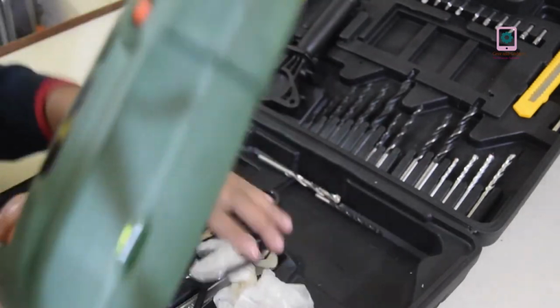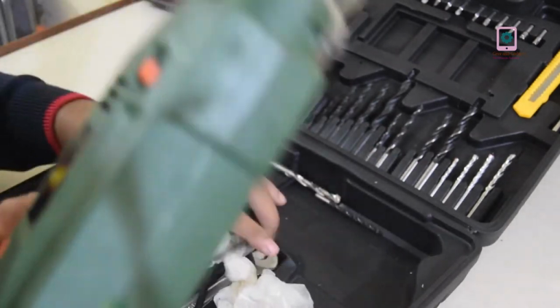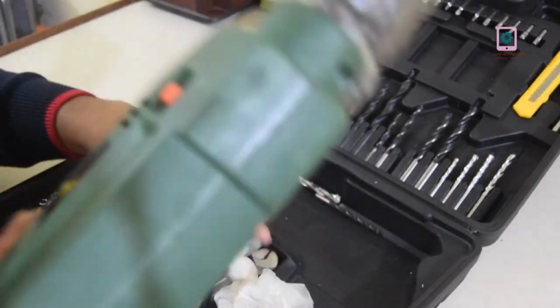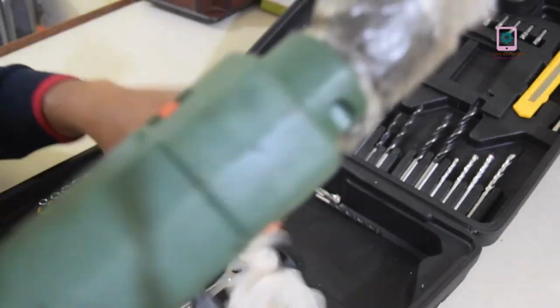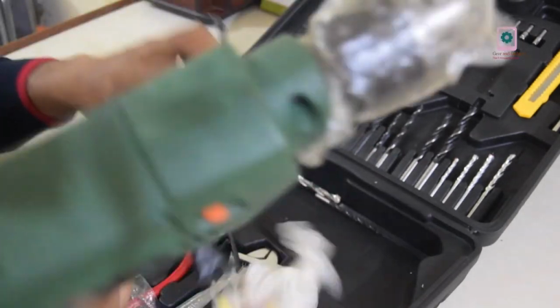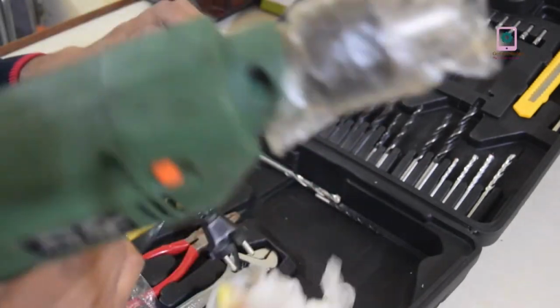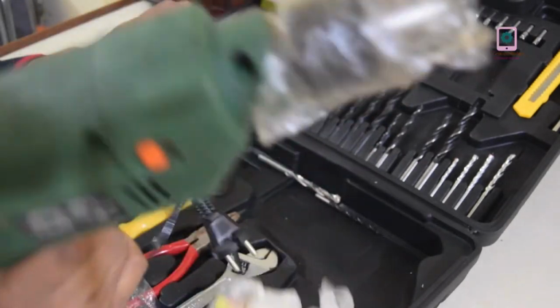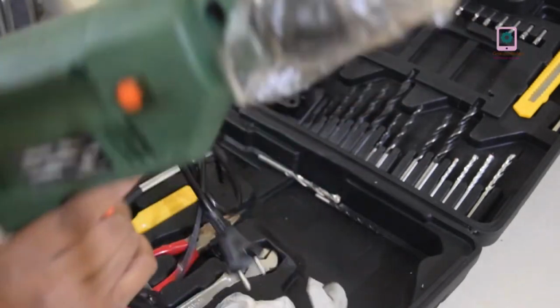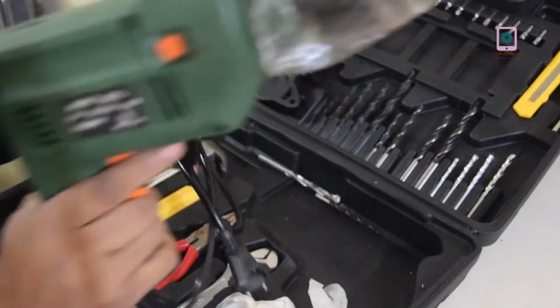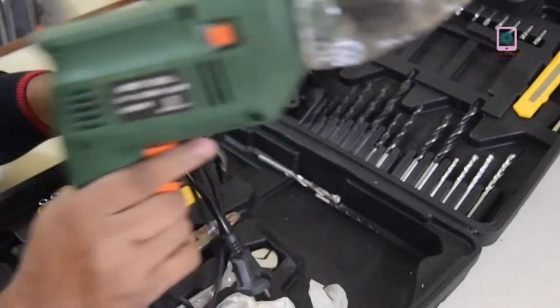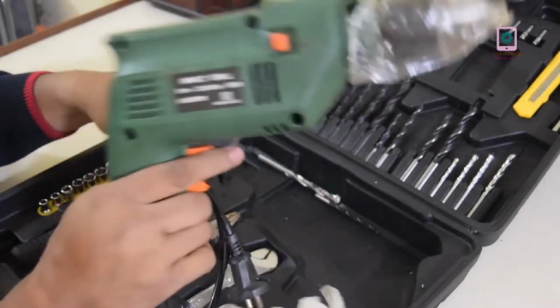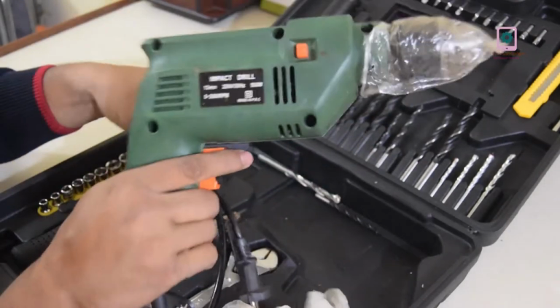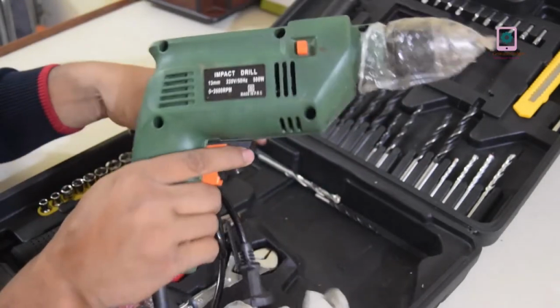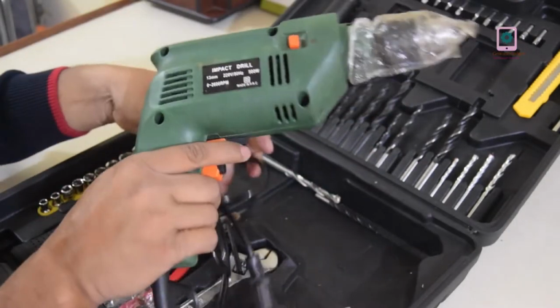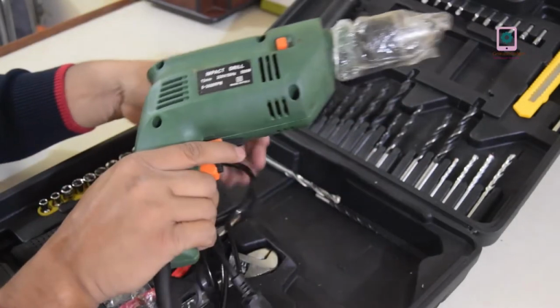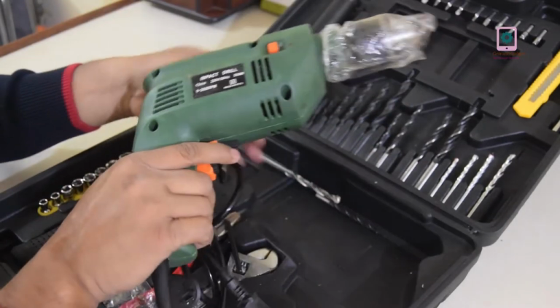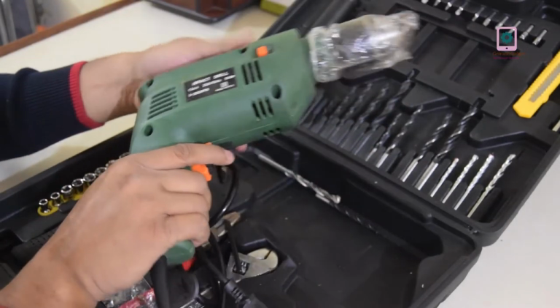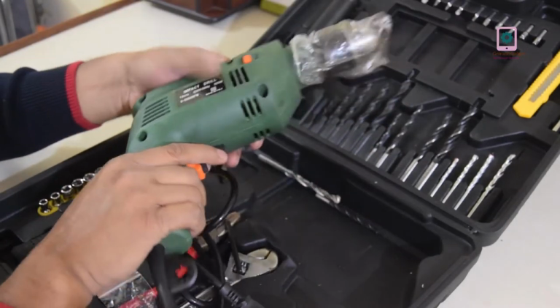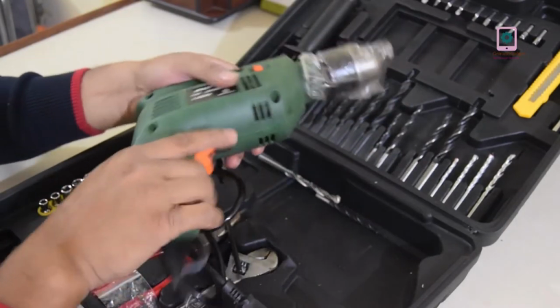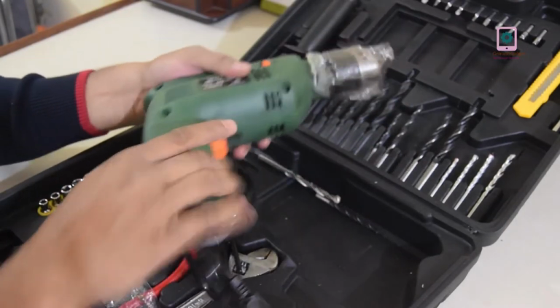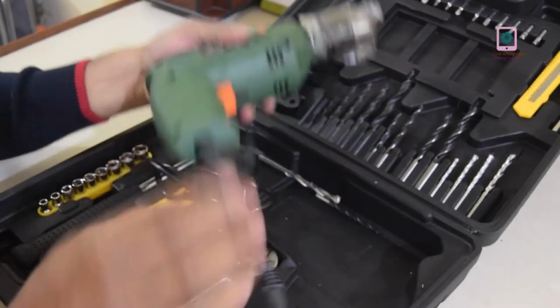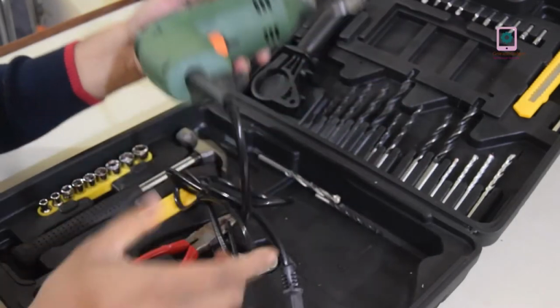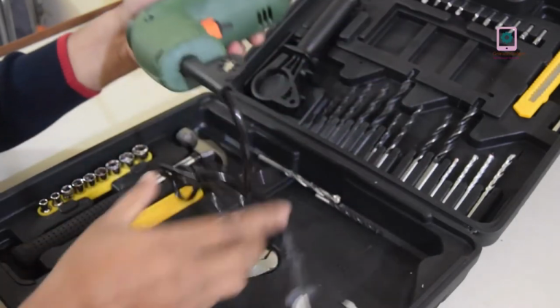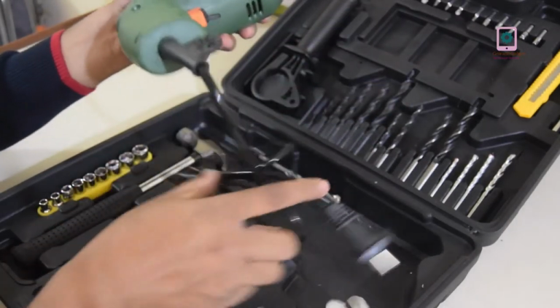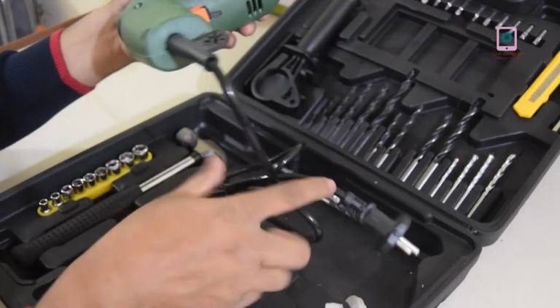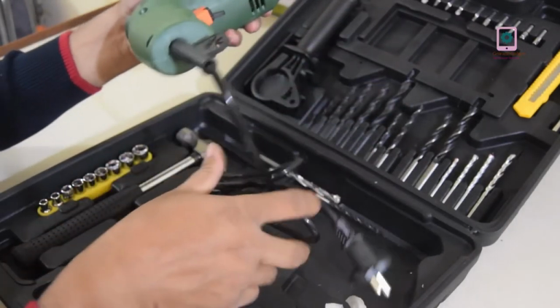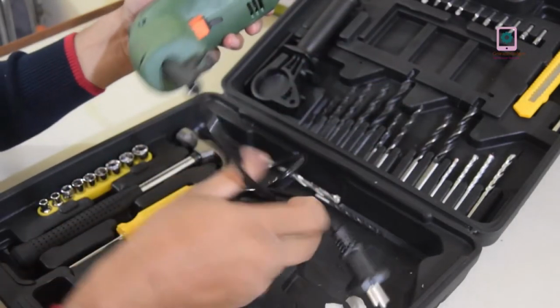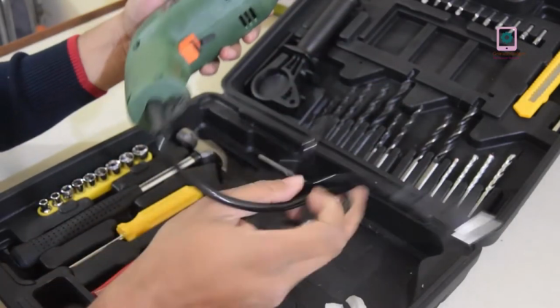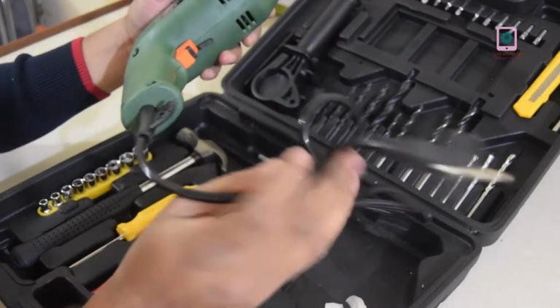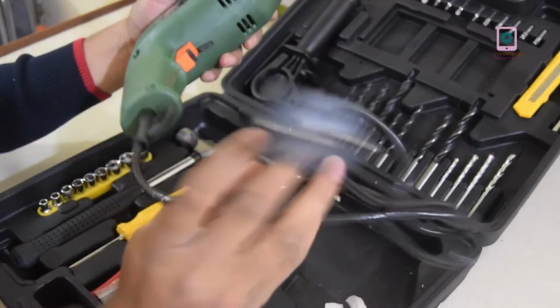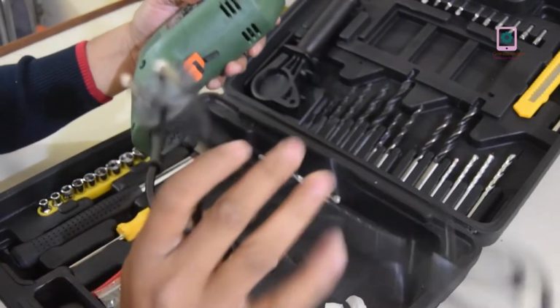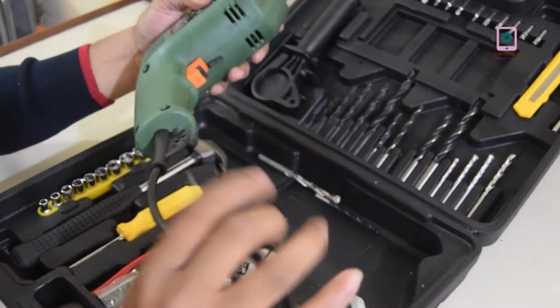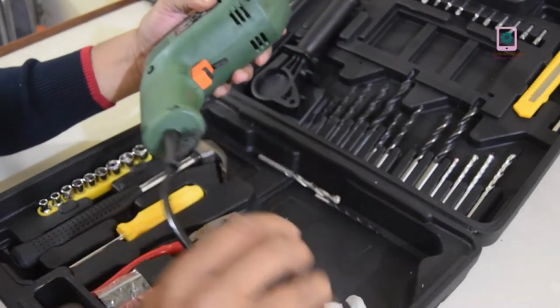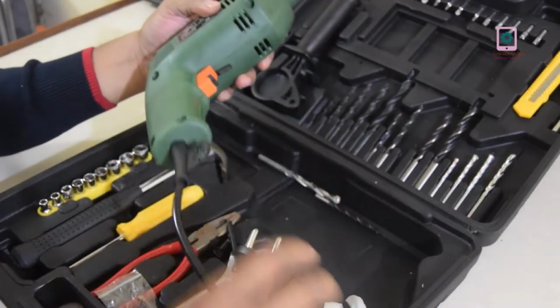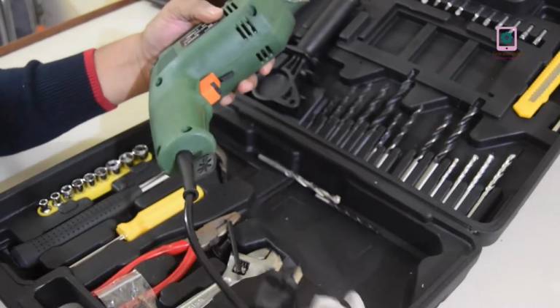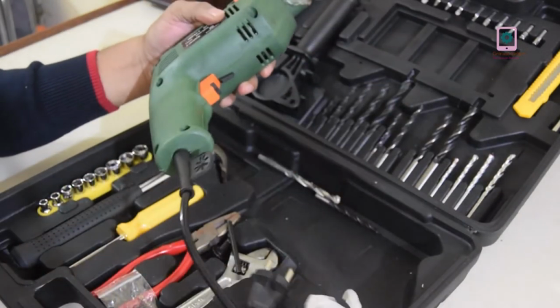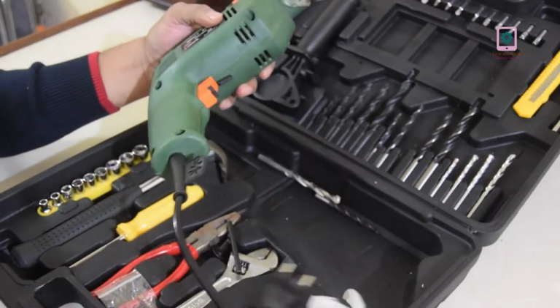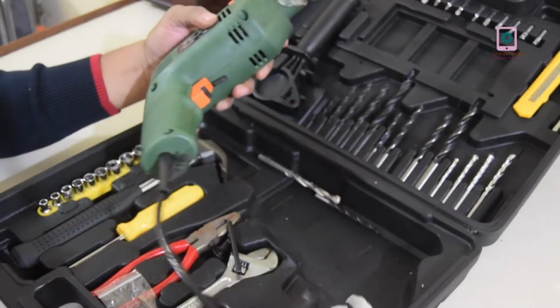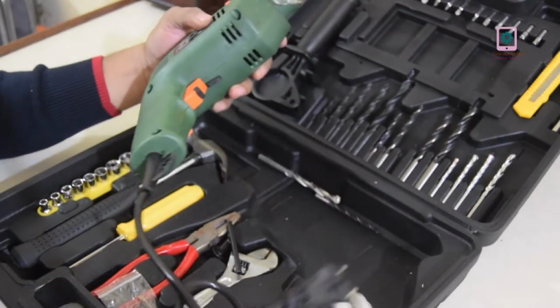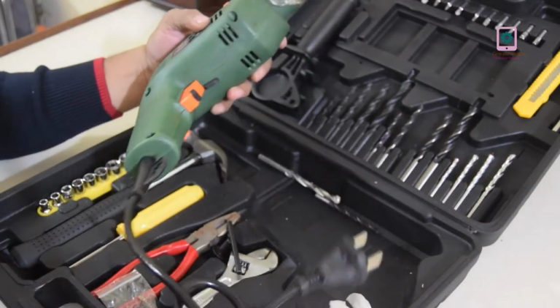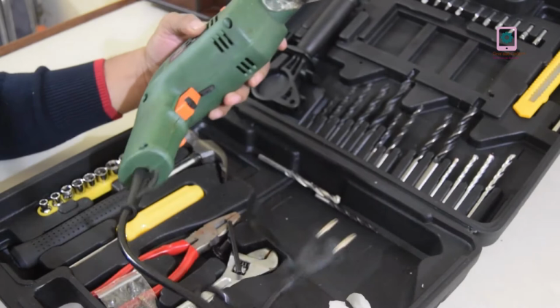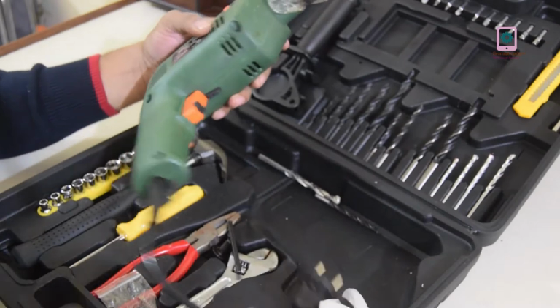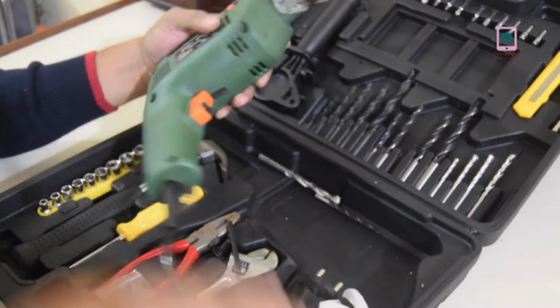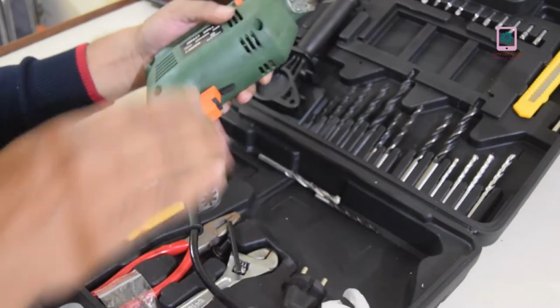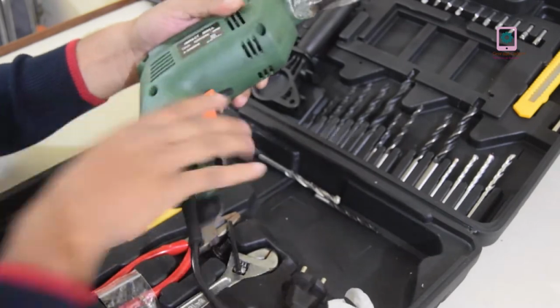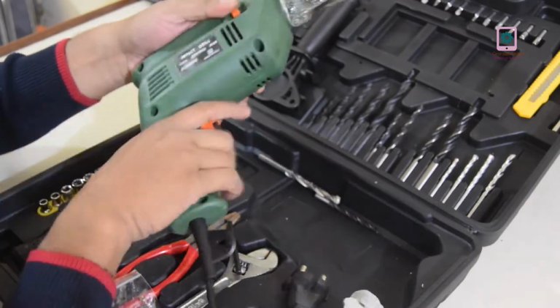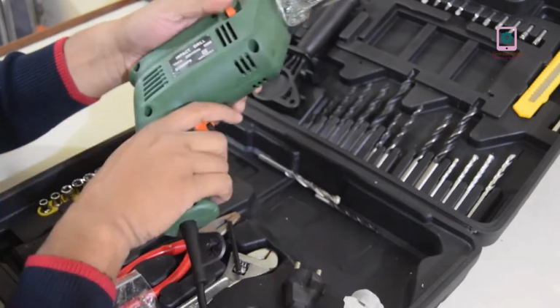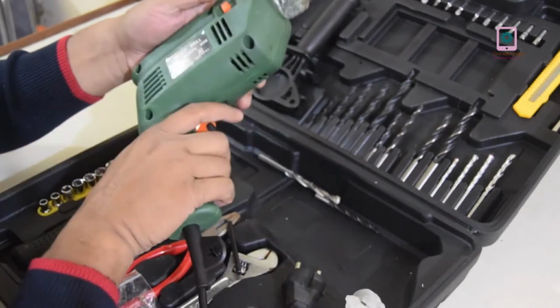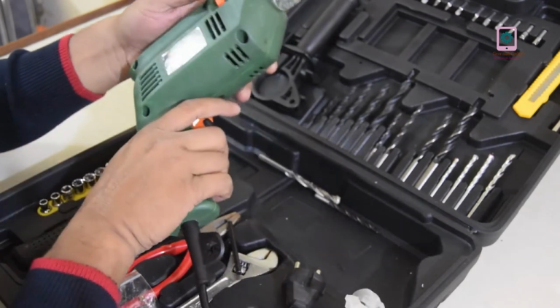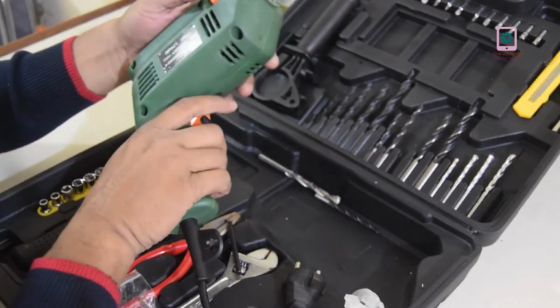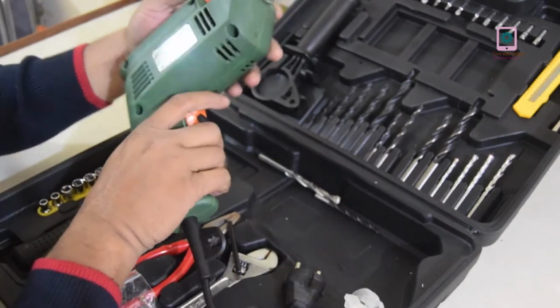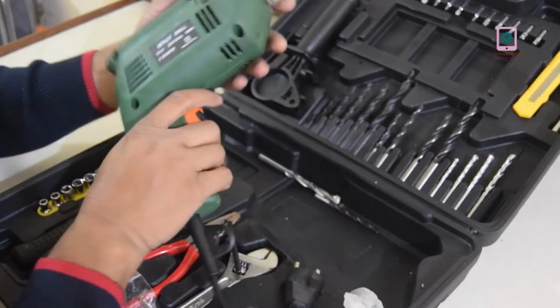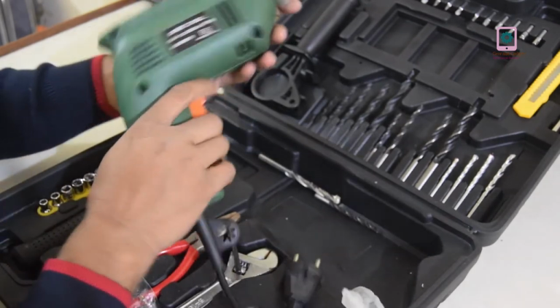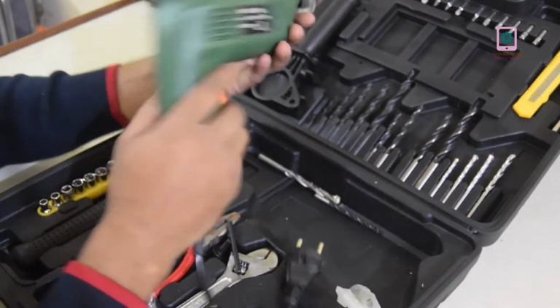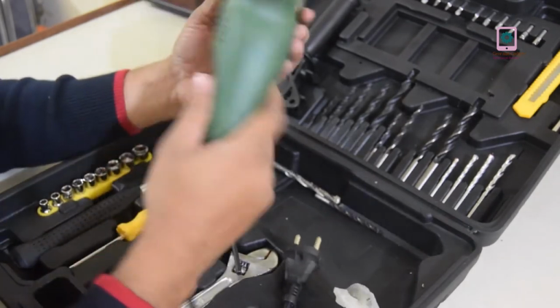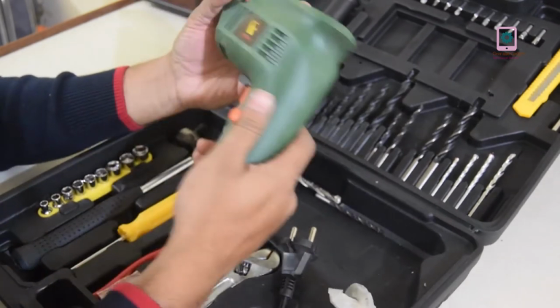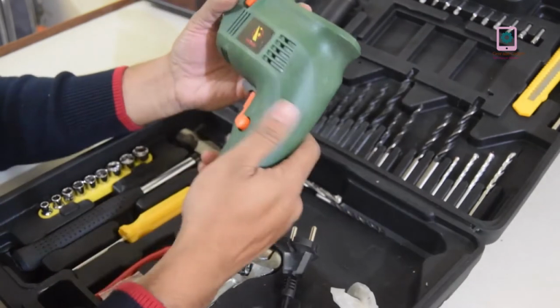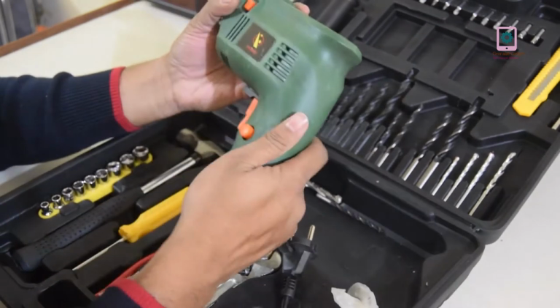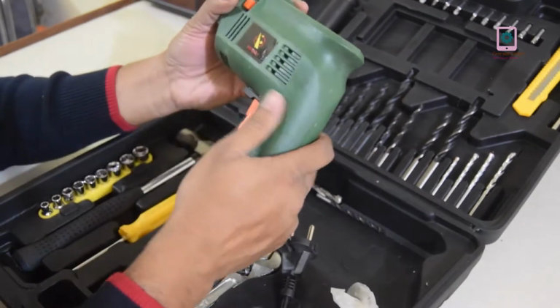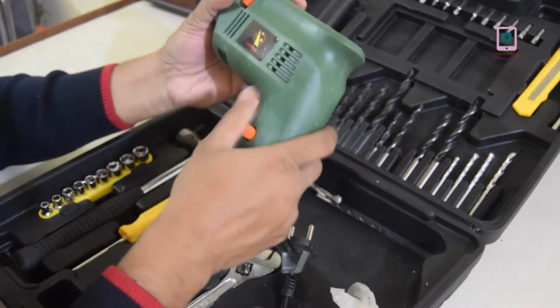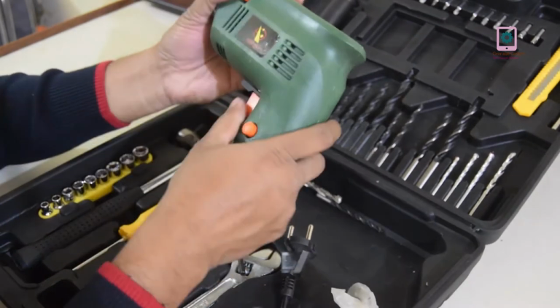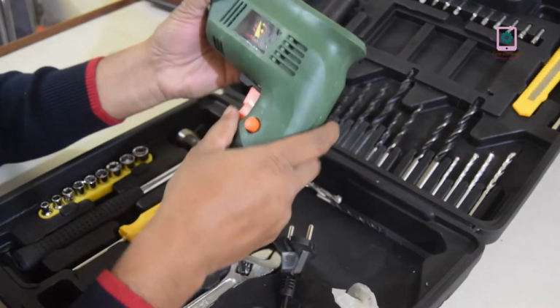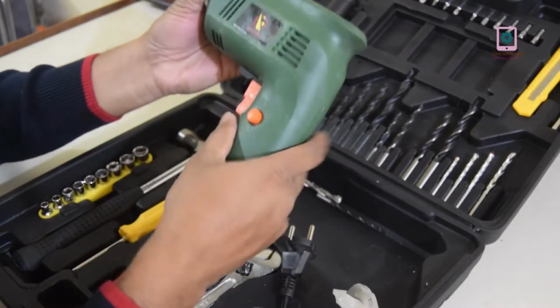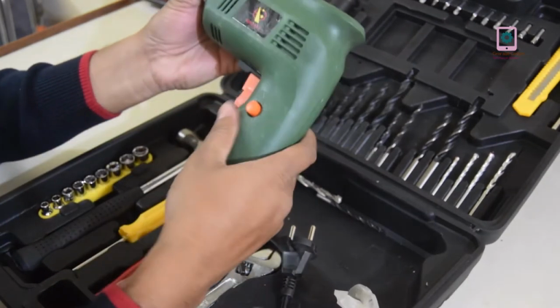This is the machine. The quality of the tool is very good.